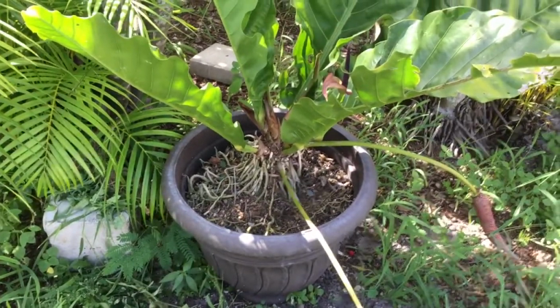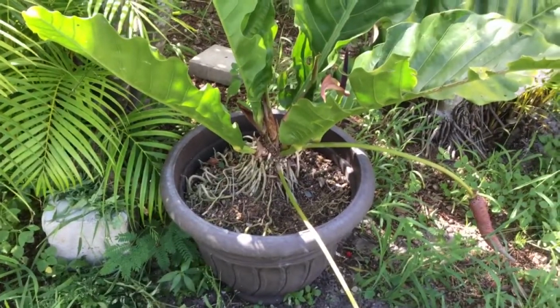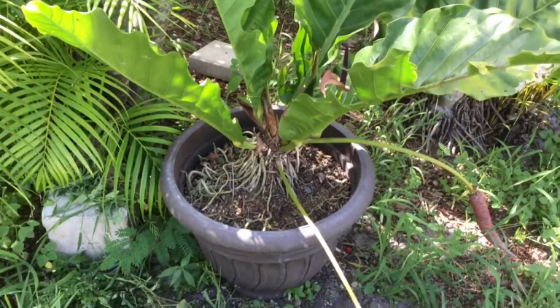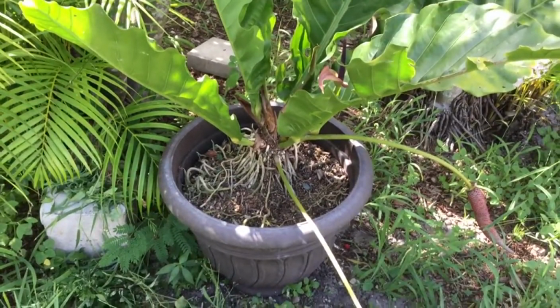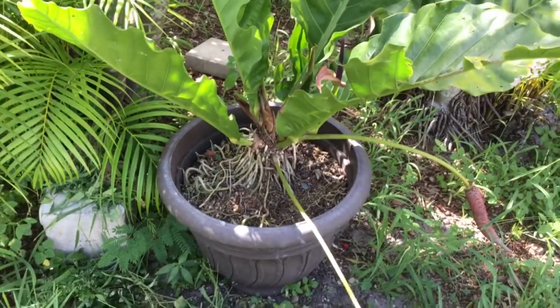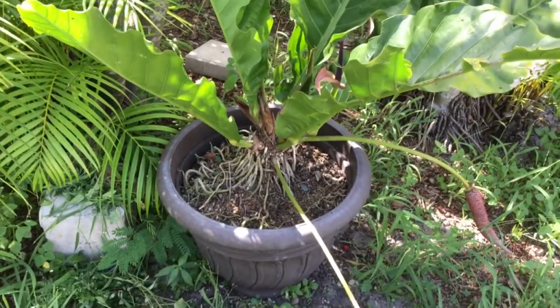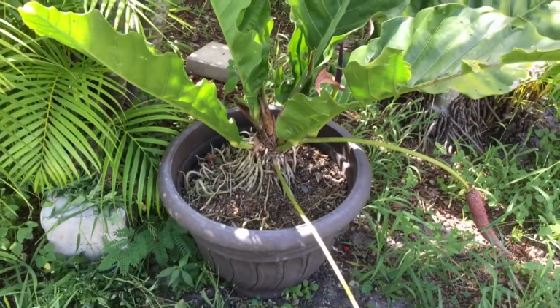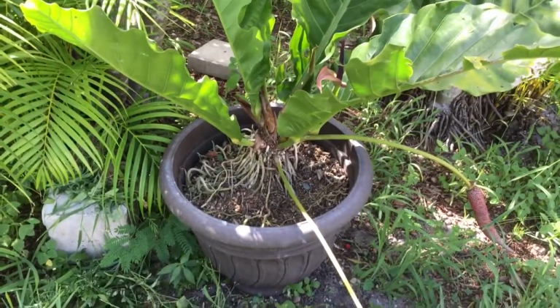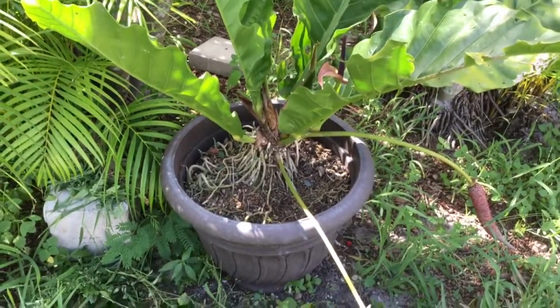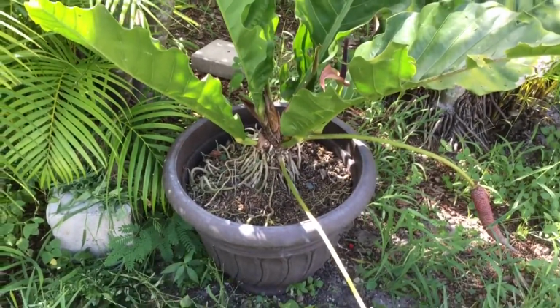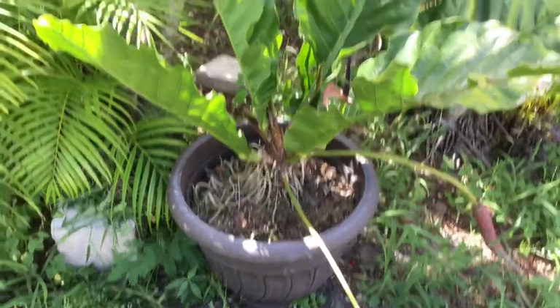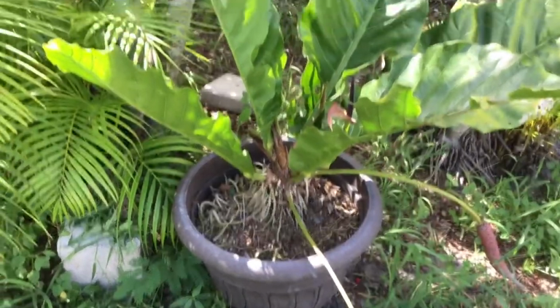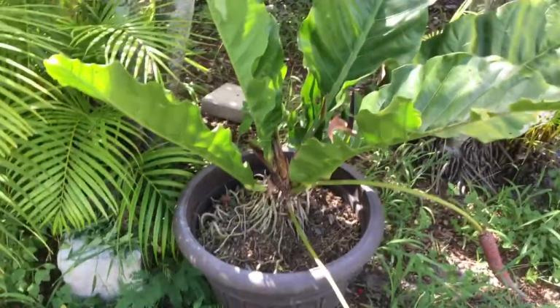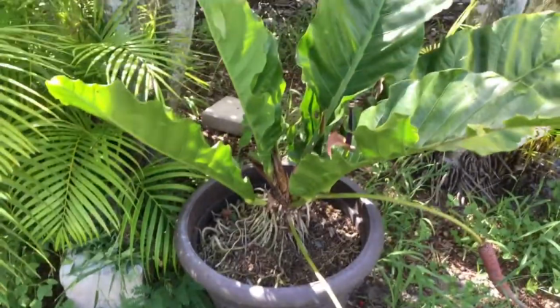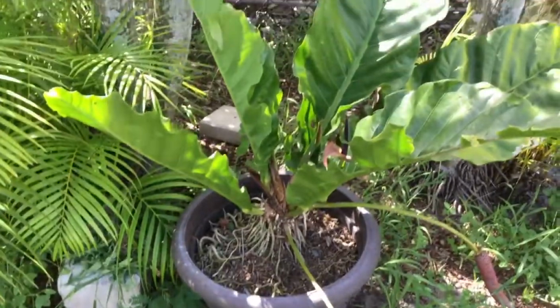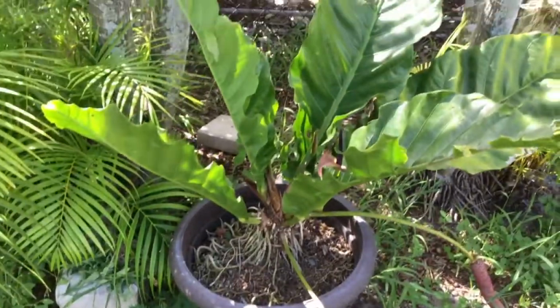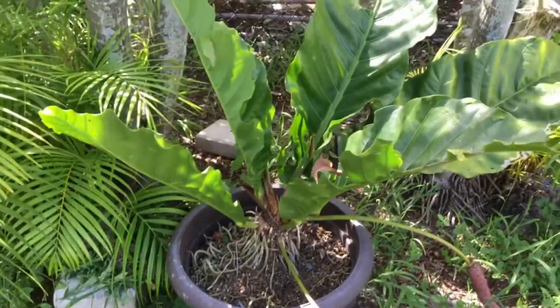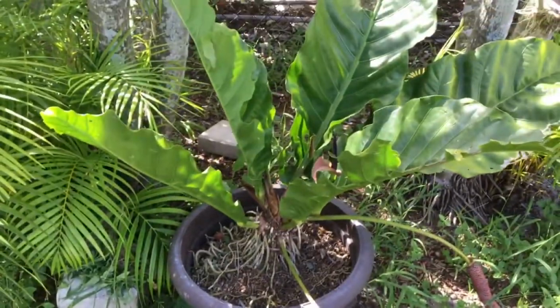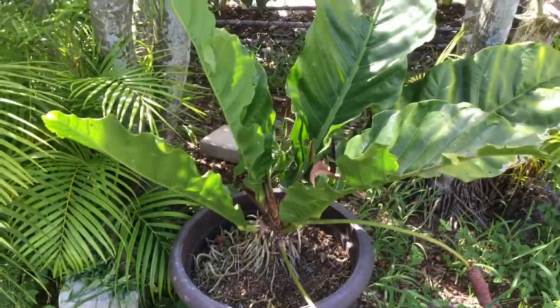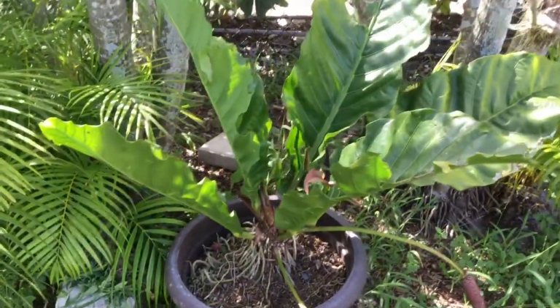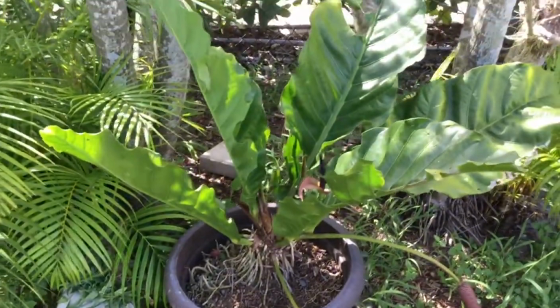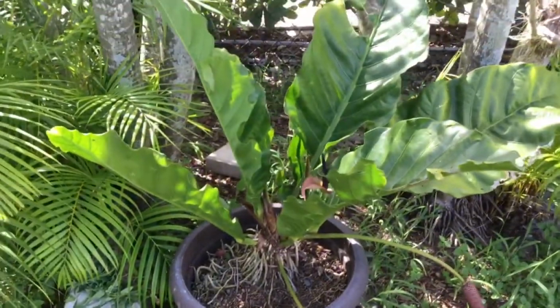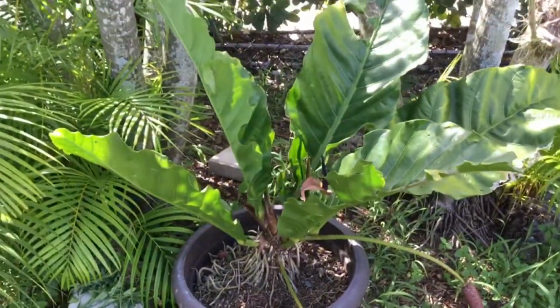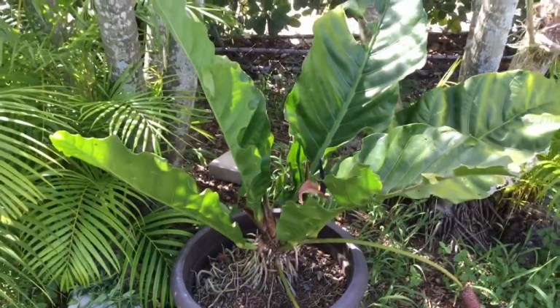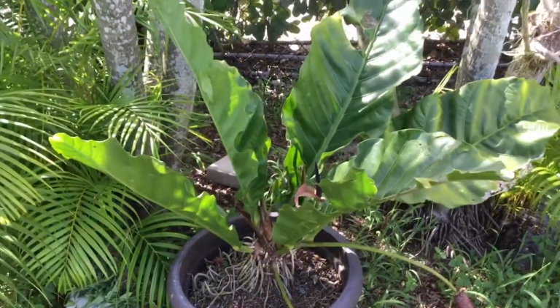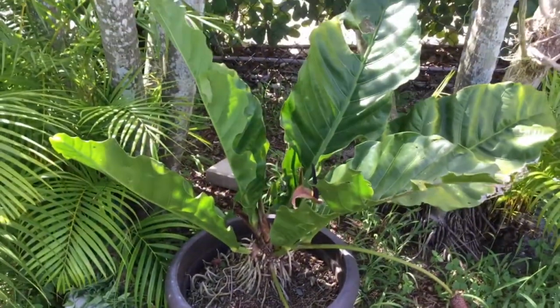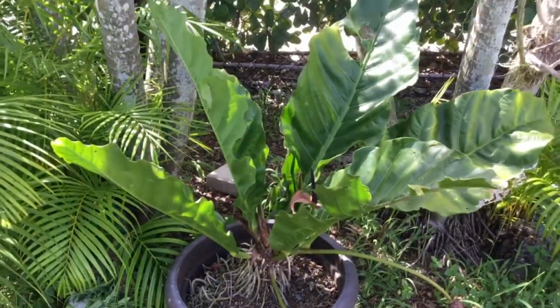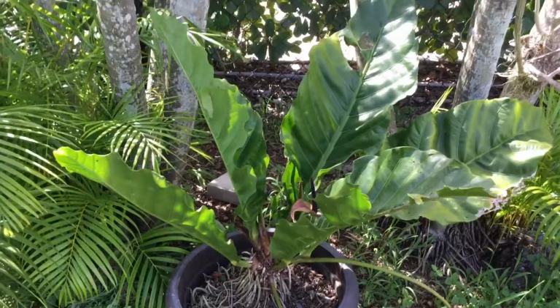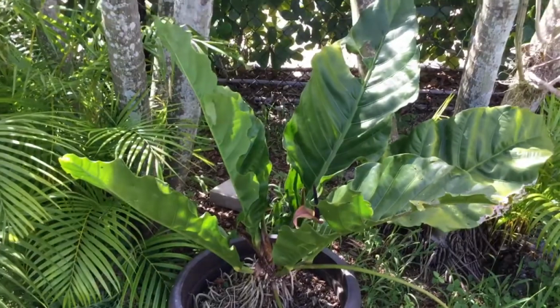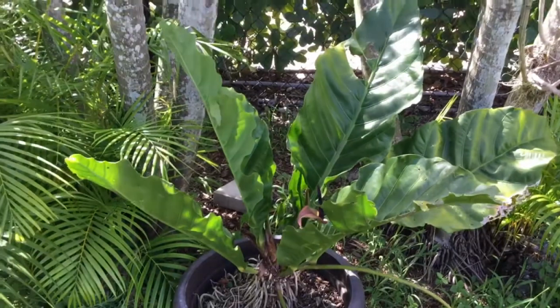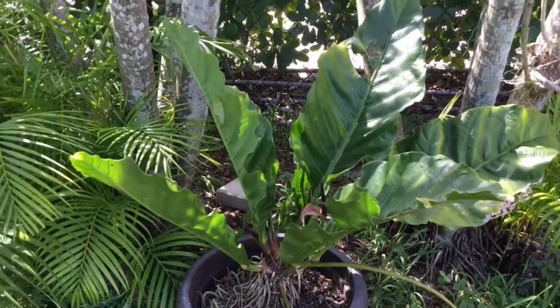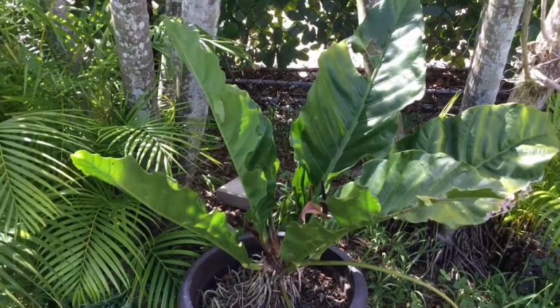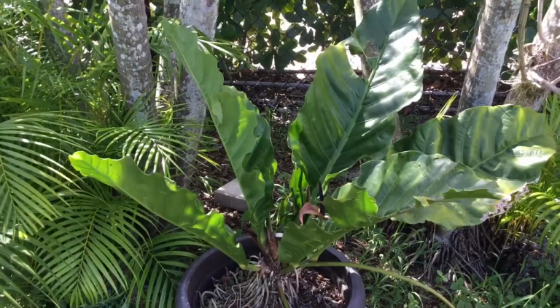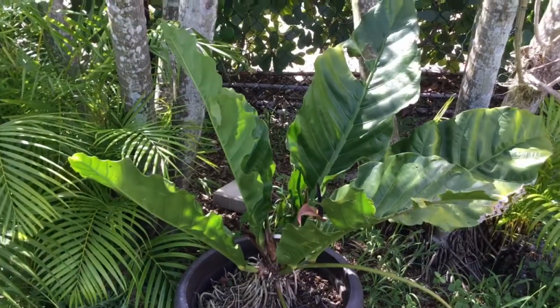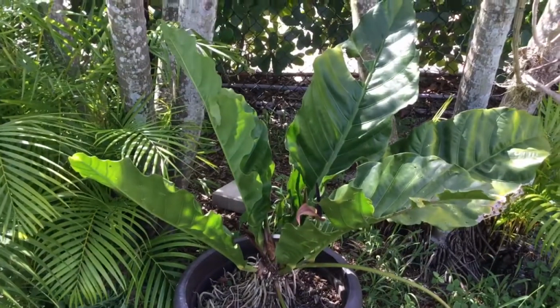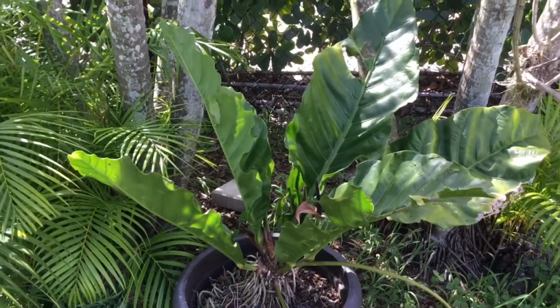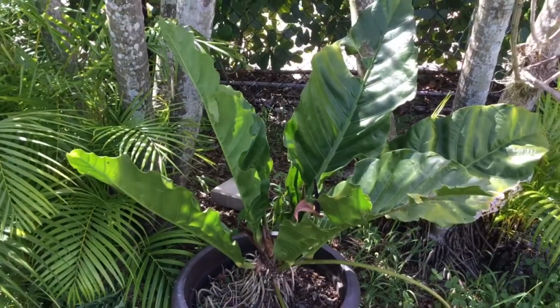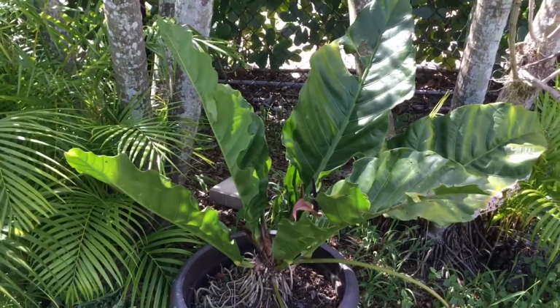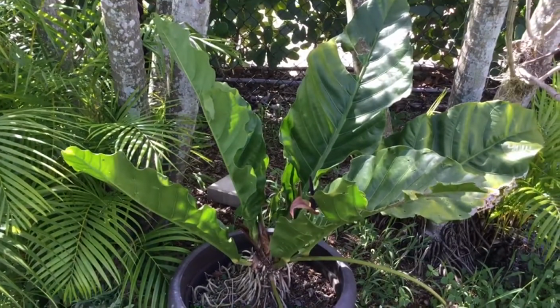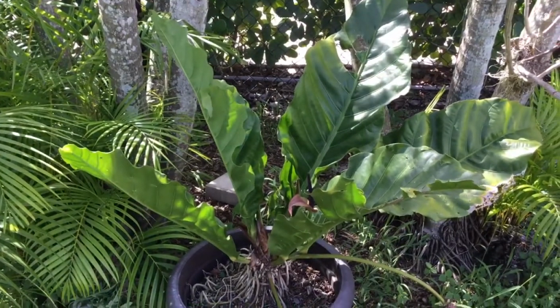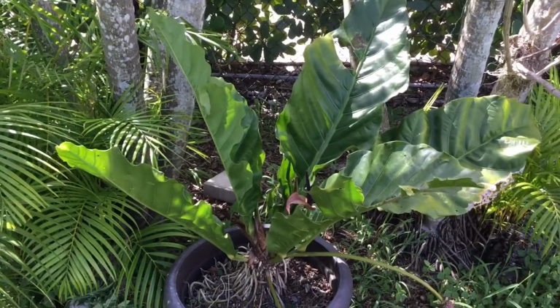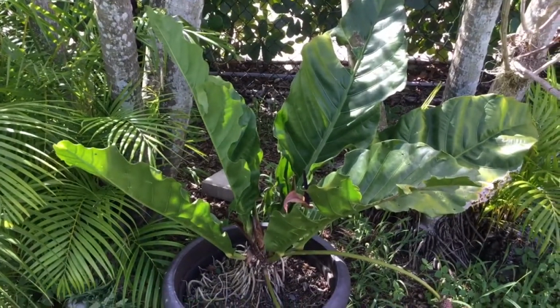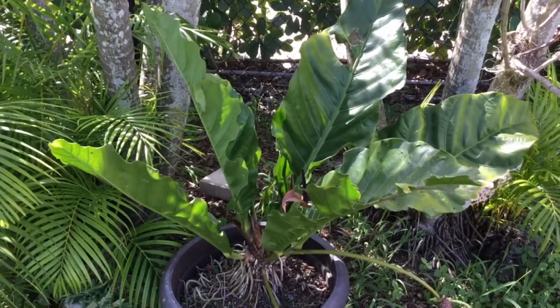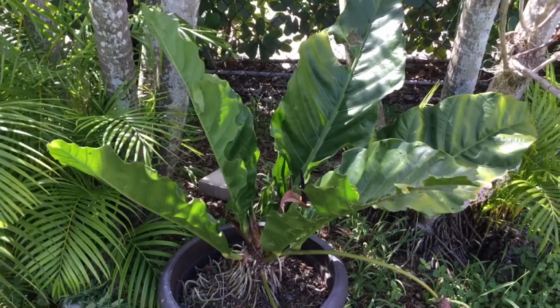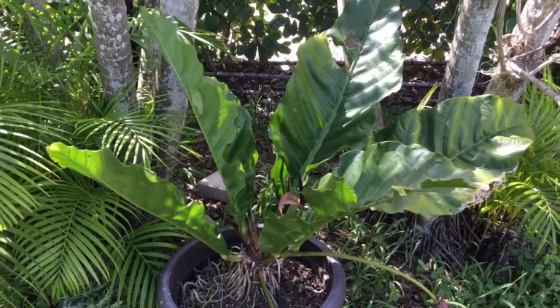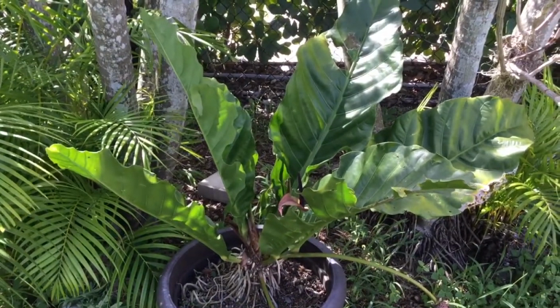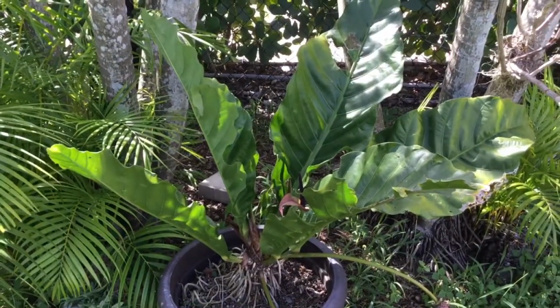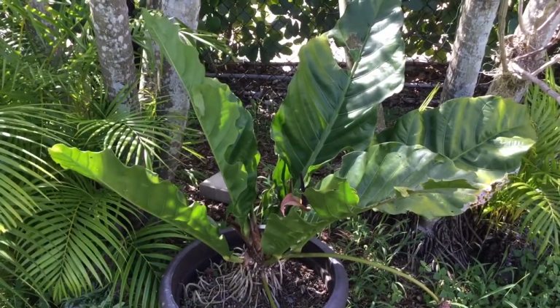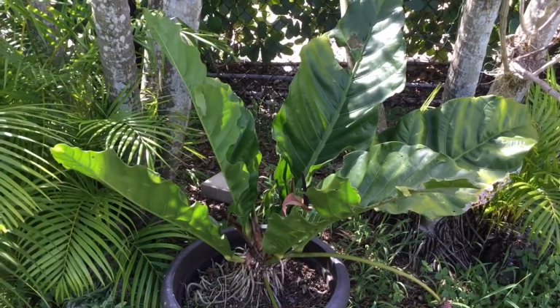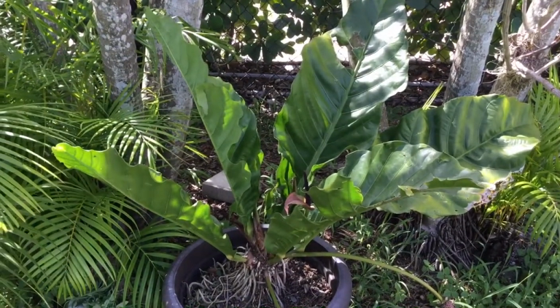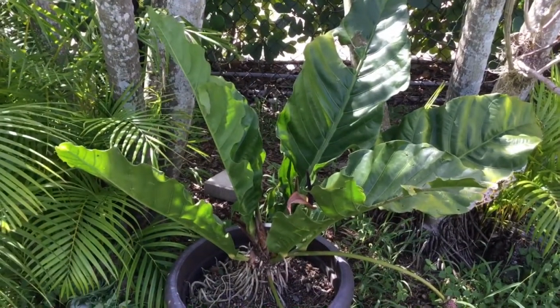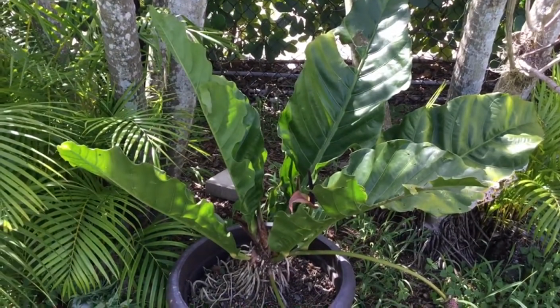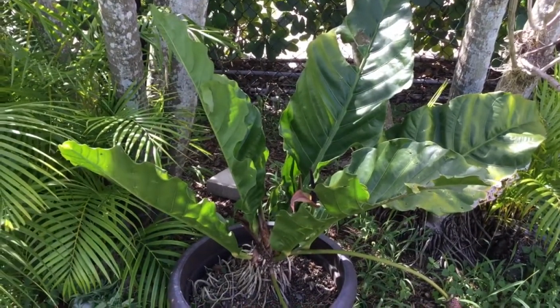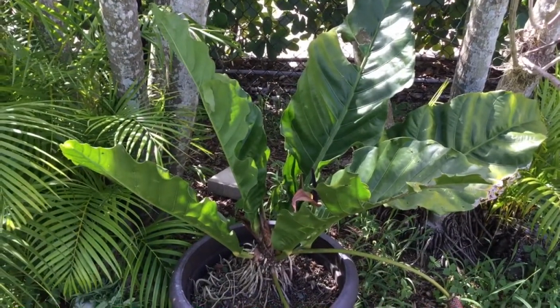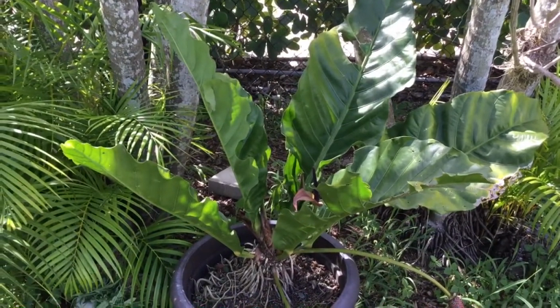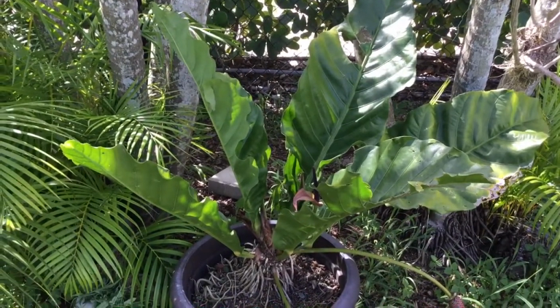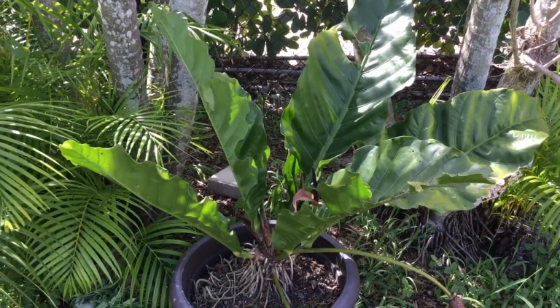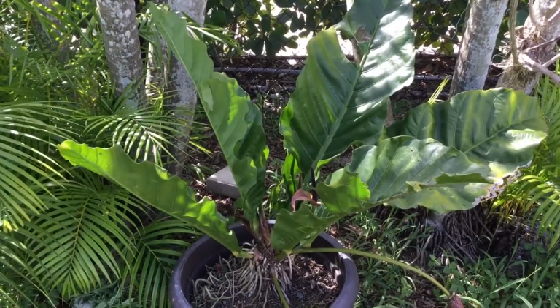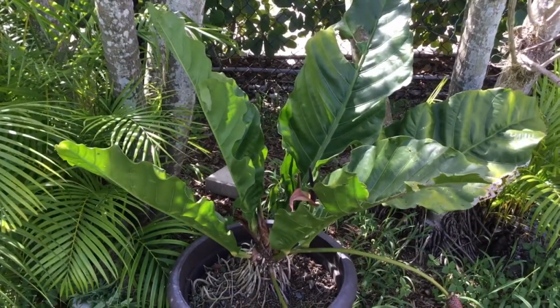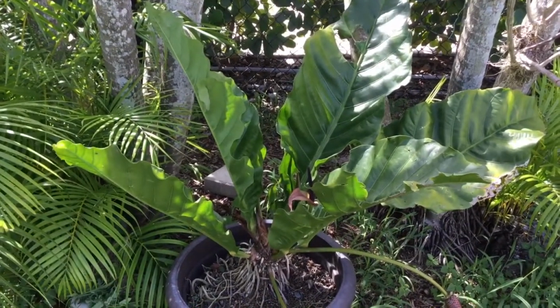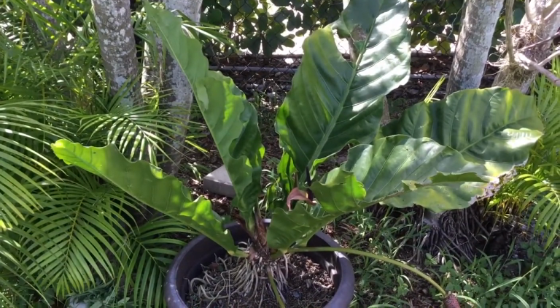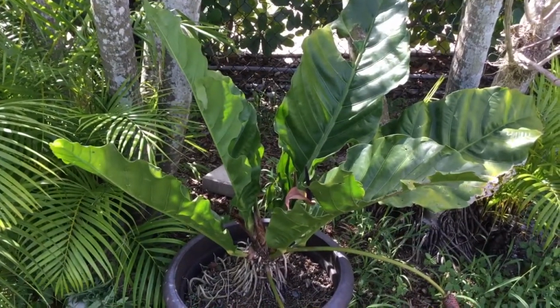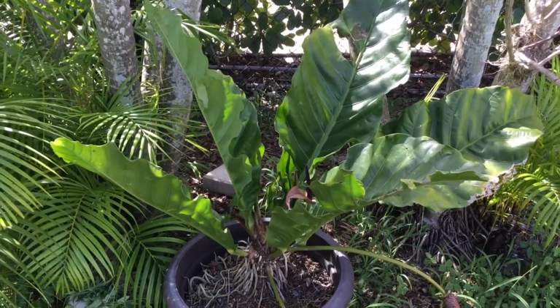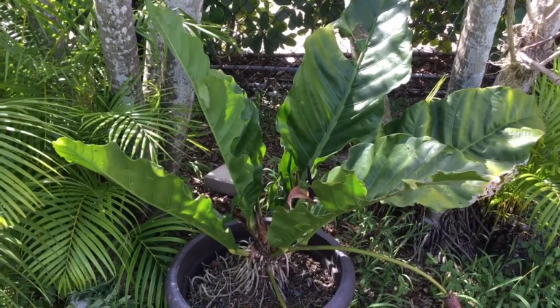Thank you for stopping by. This is Marty with the bird's nest anthurium. Looks cool, doesn't it? Bye-bye.